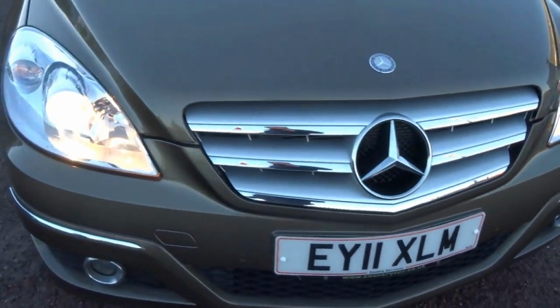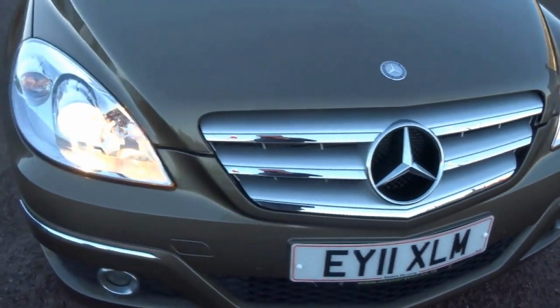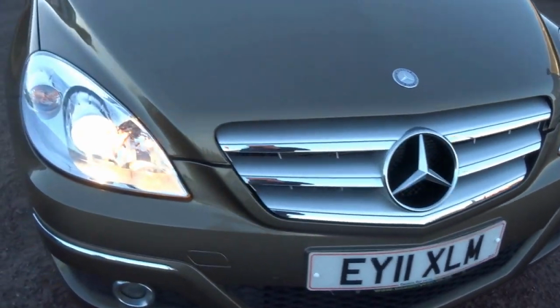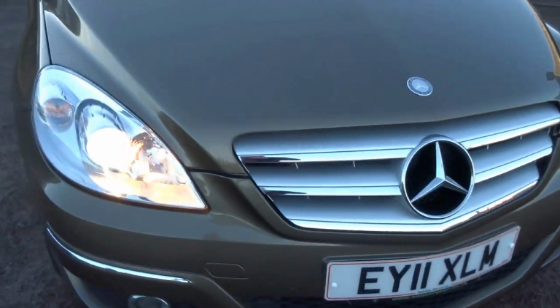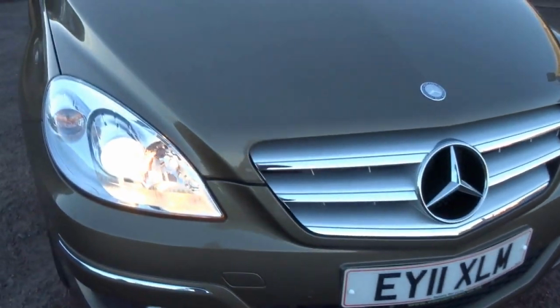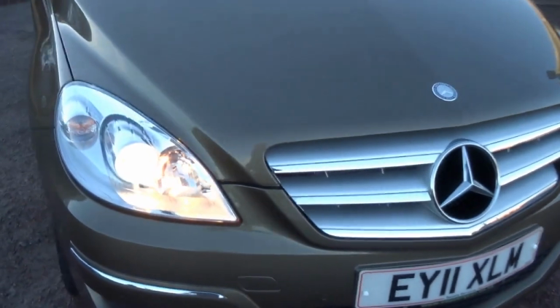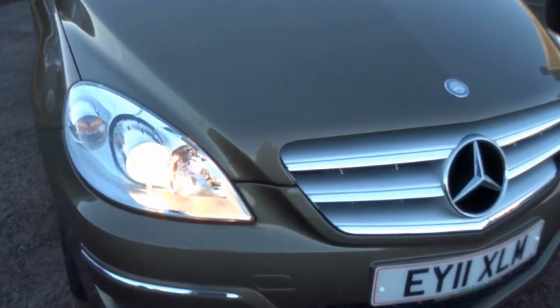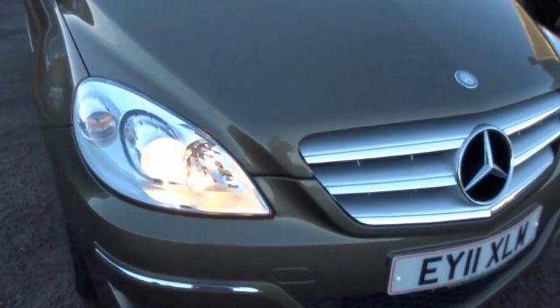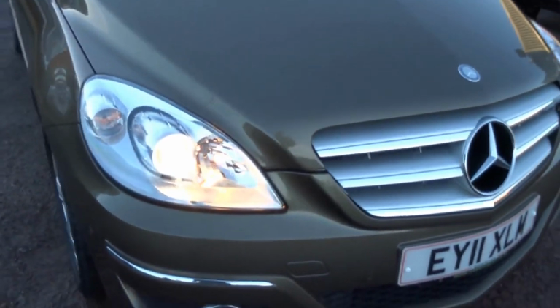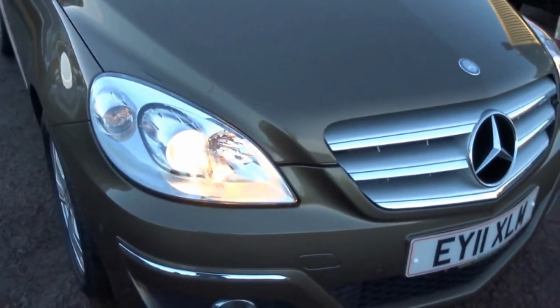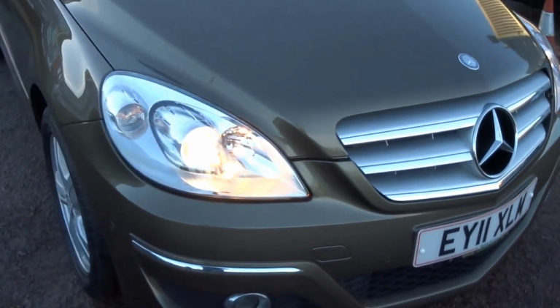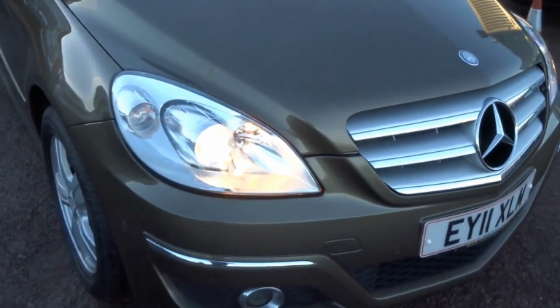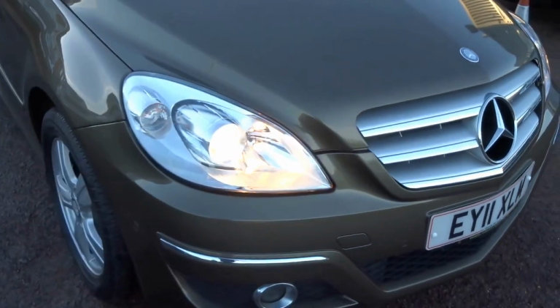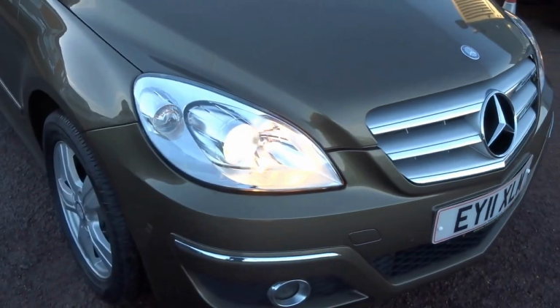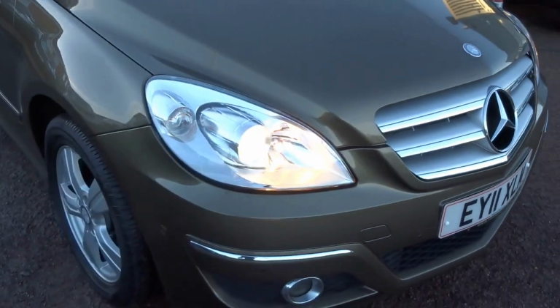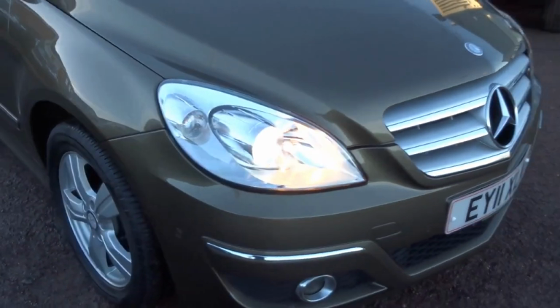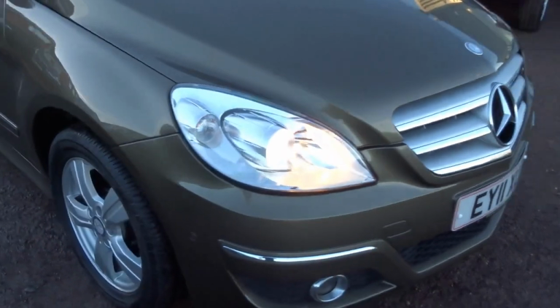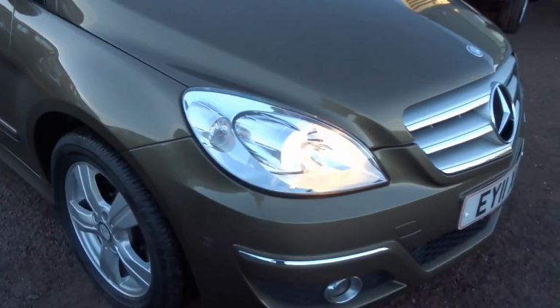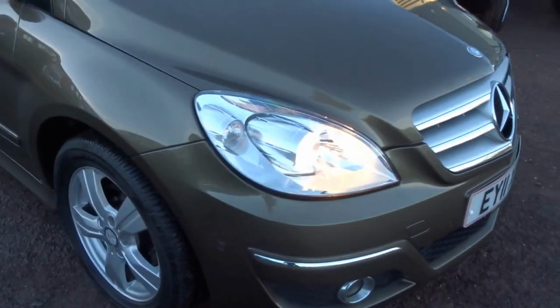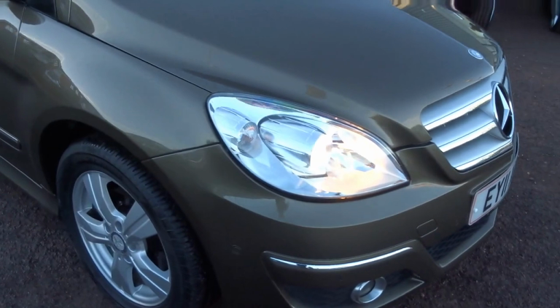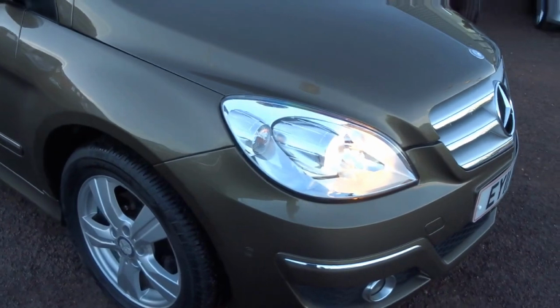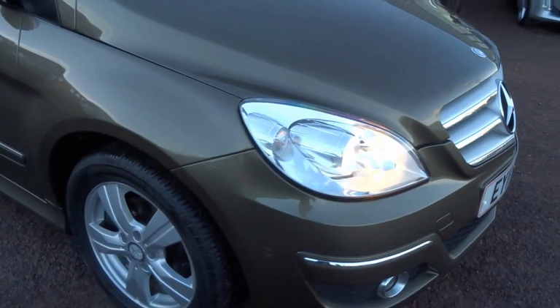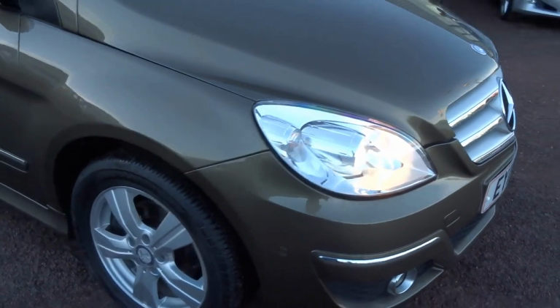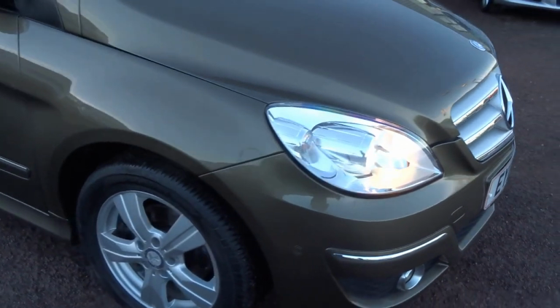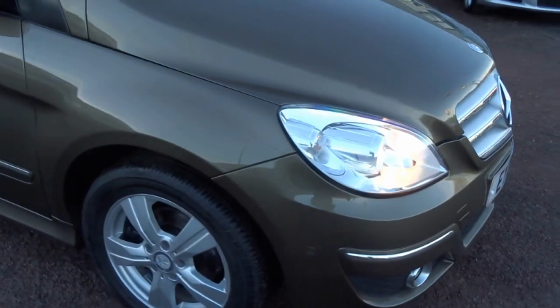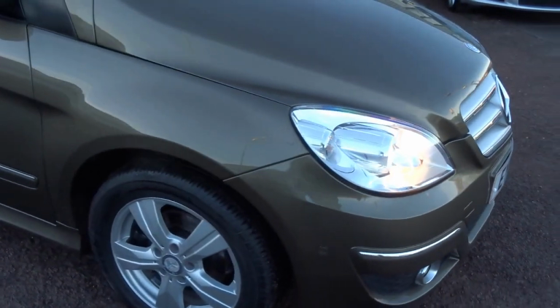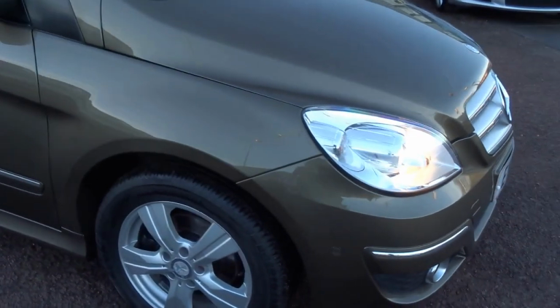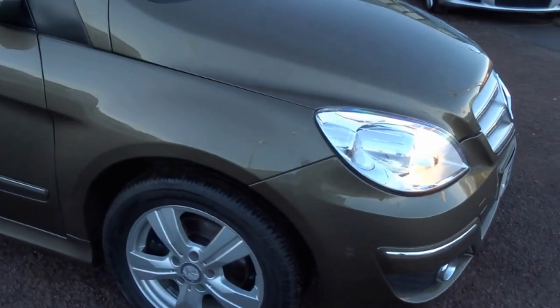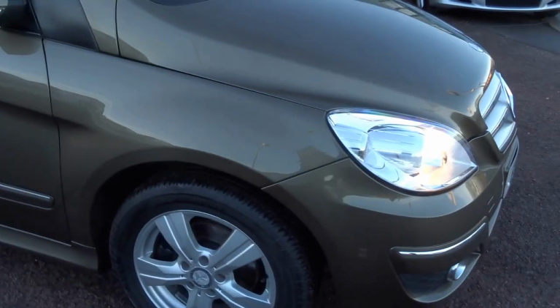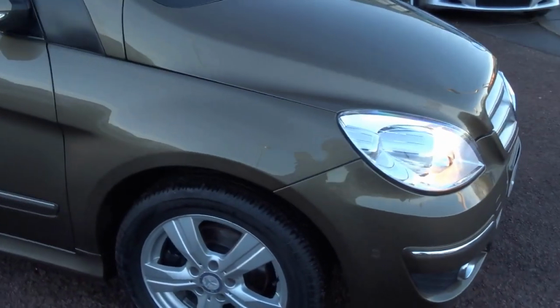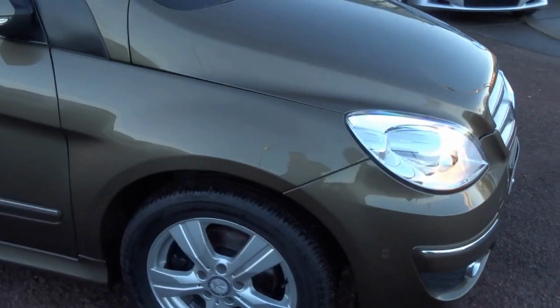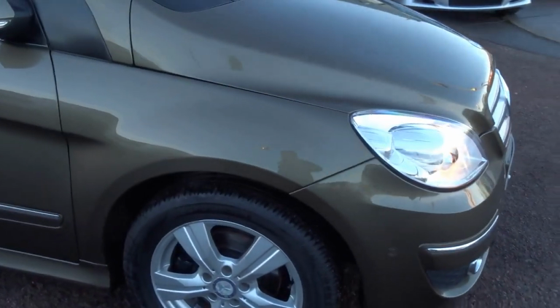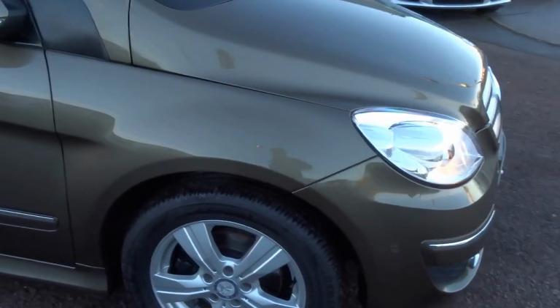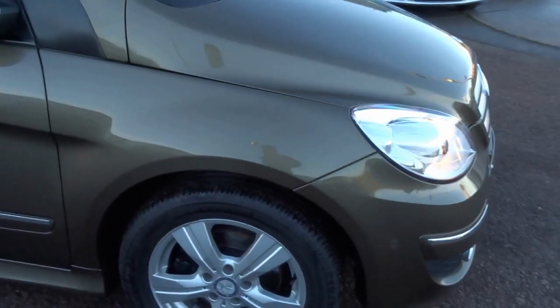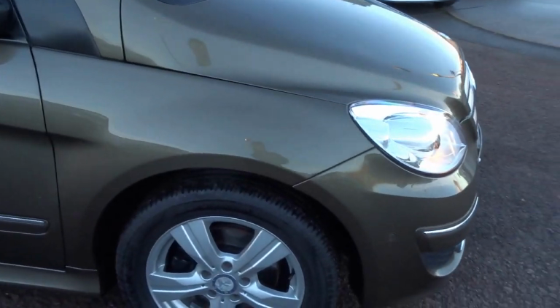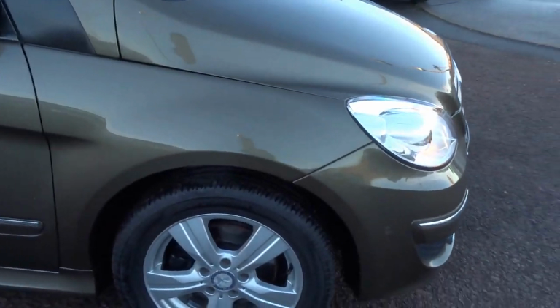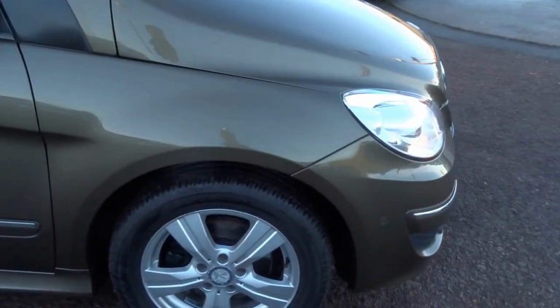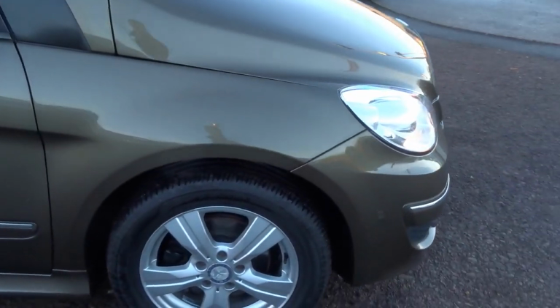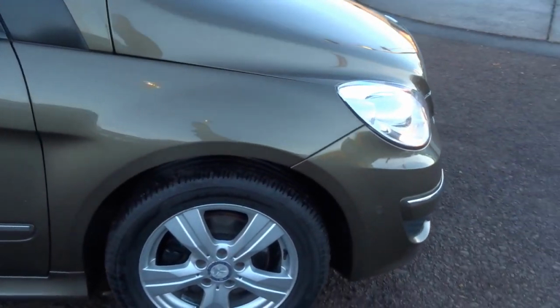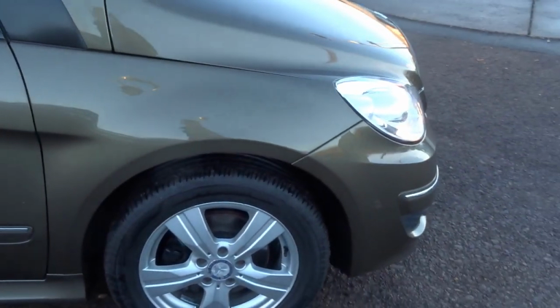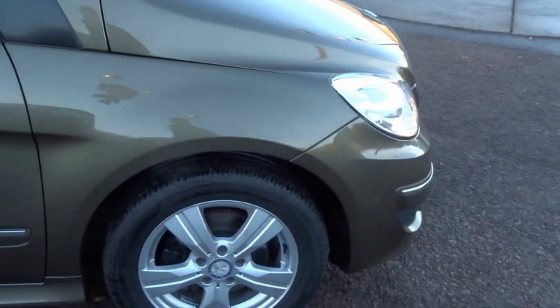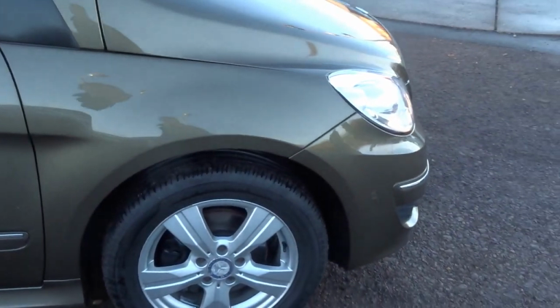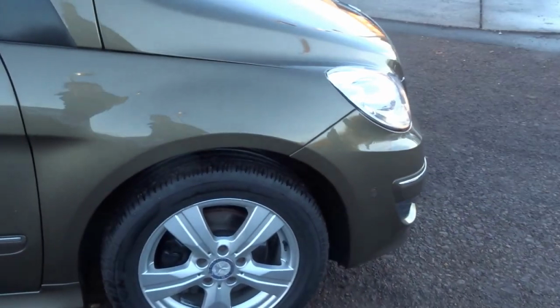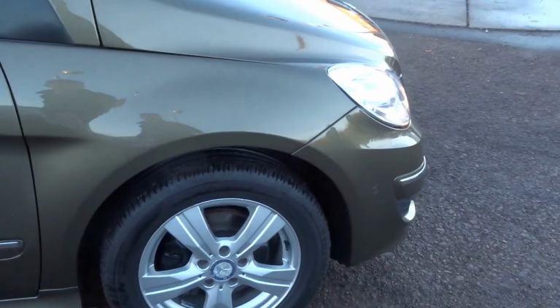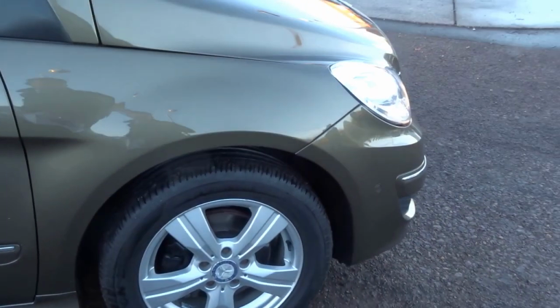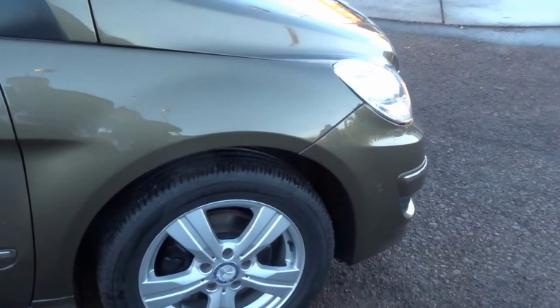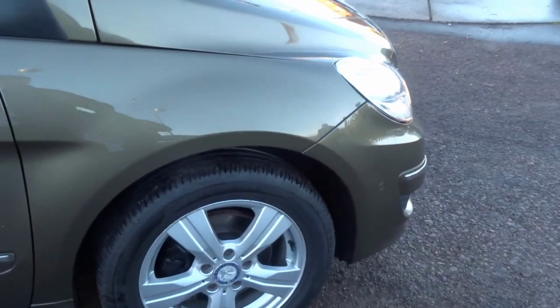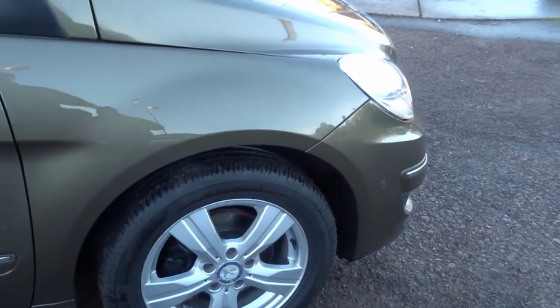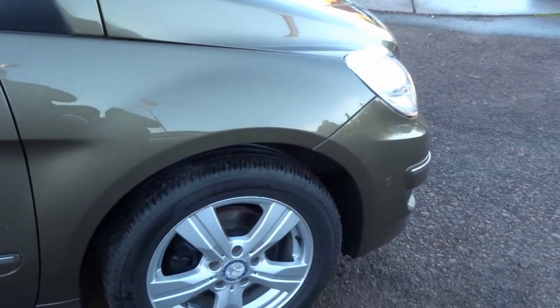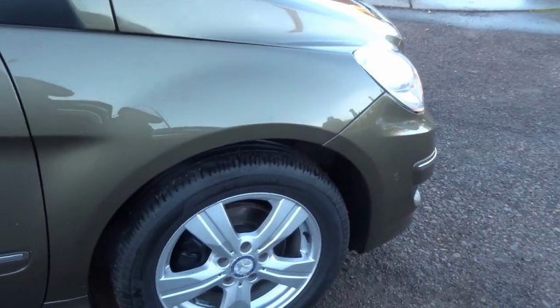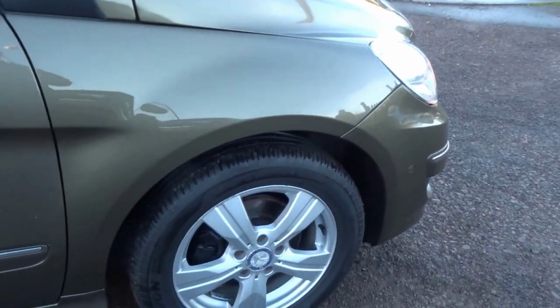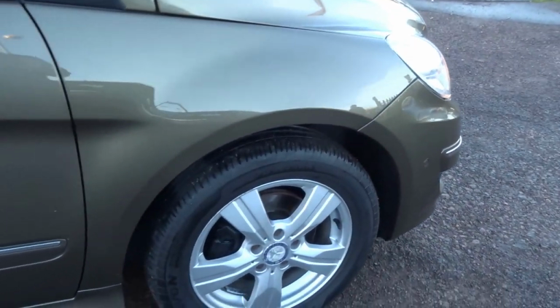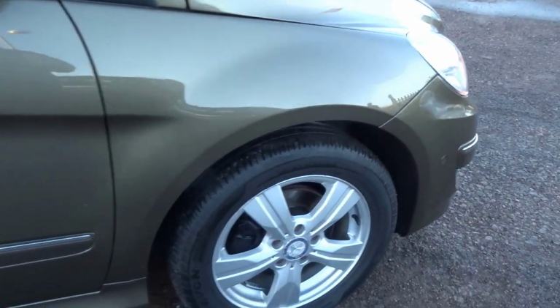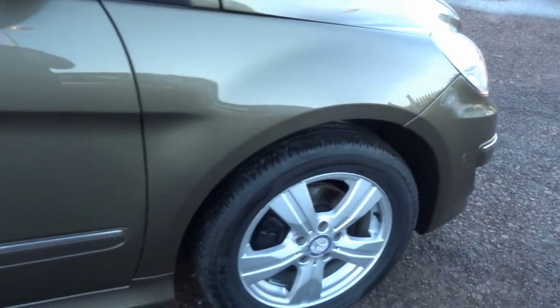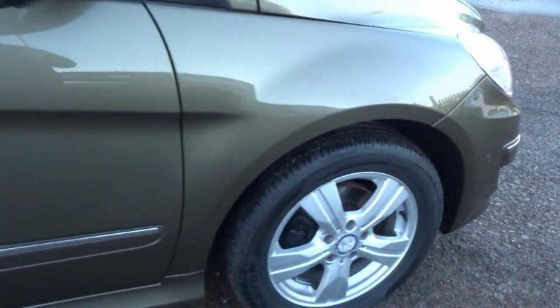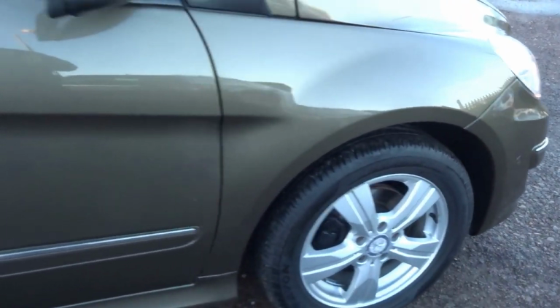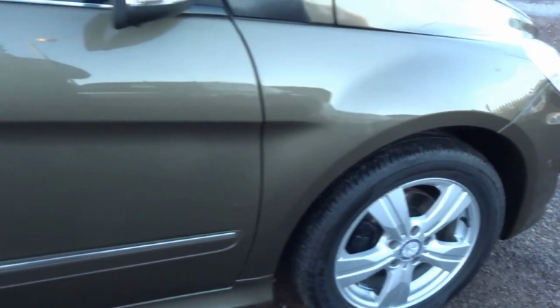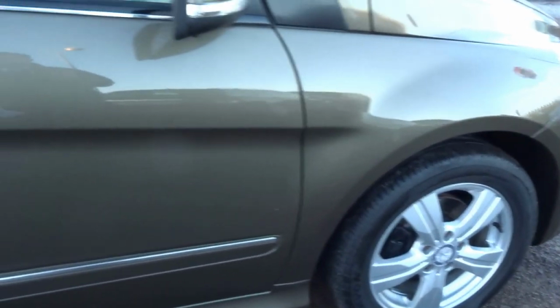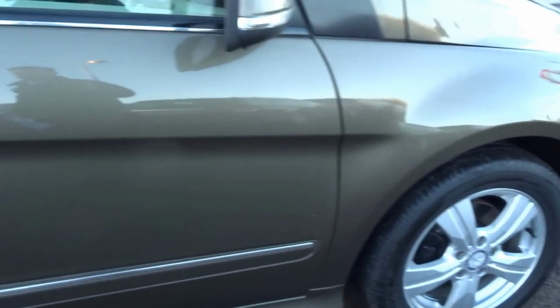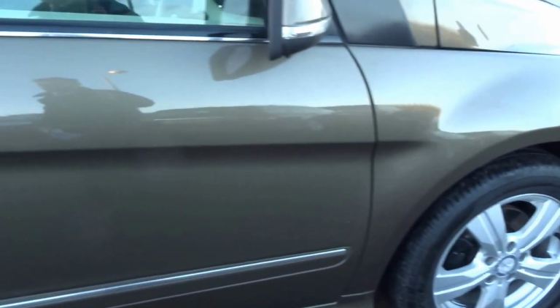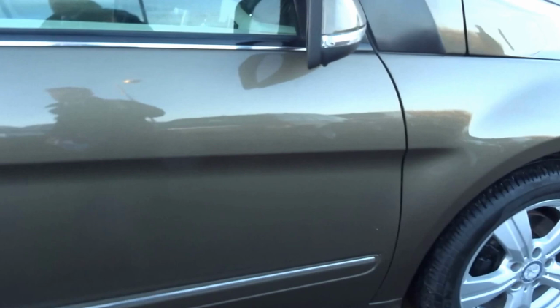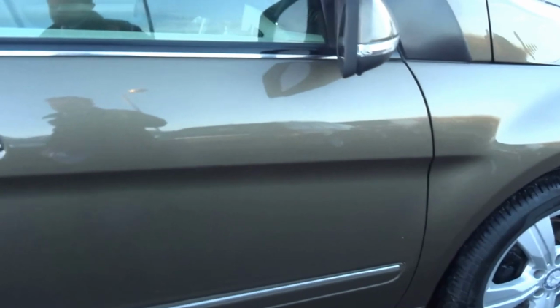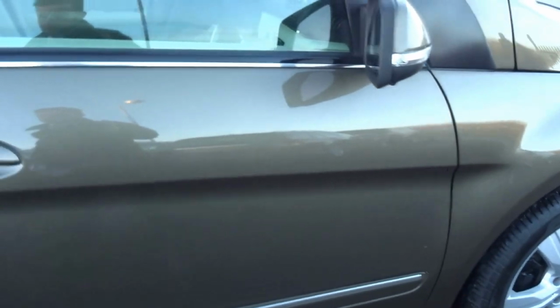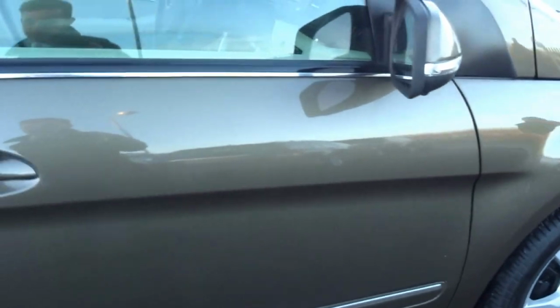Projector headlamps, front parking sensors, fog lights. The wheels are all in good condition with good tyres.